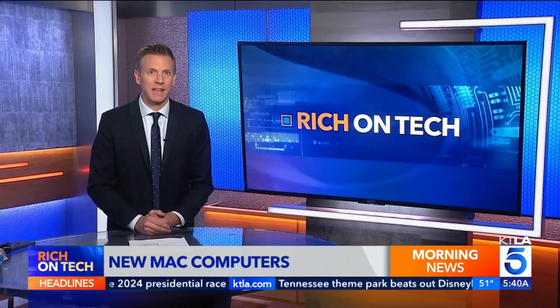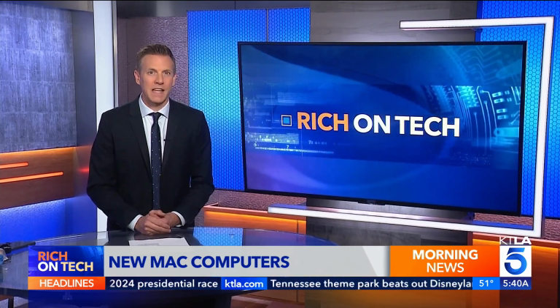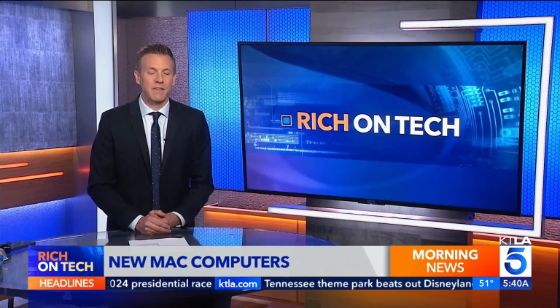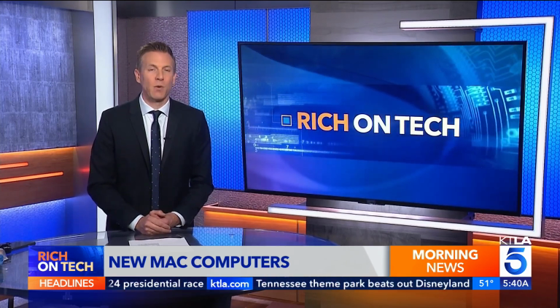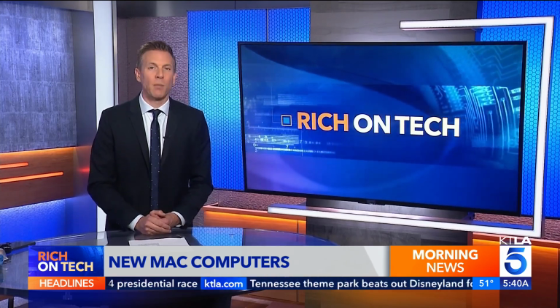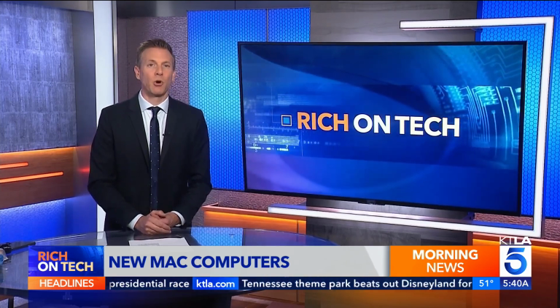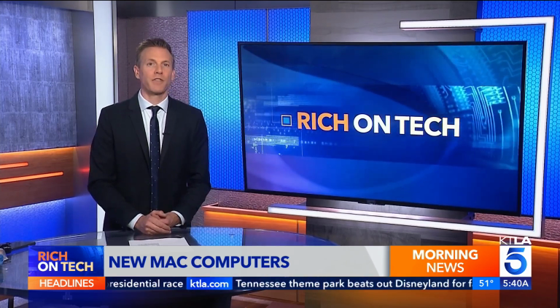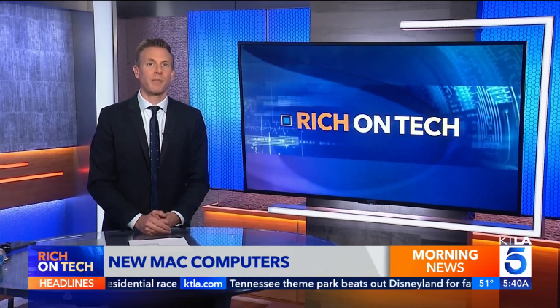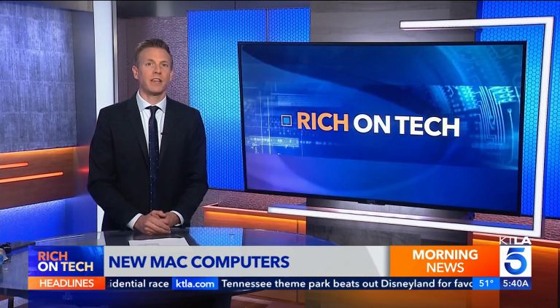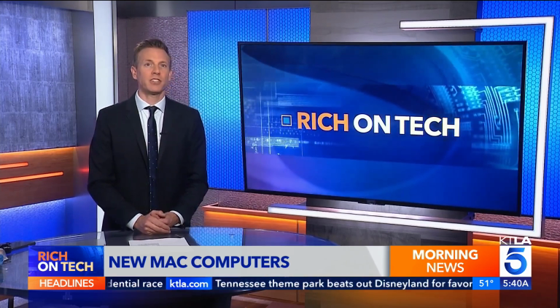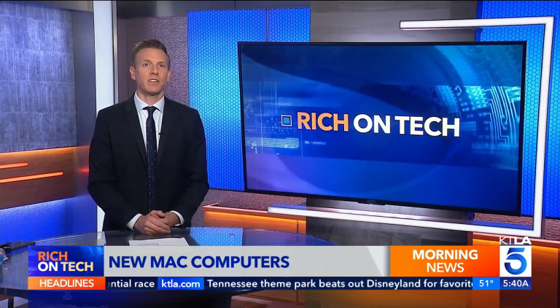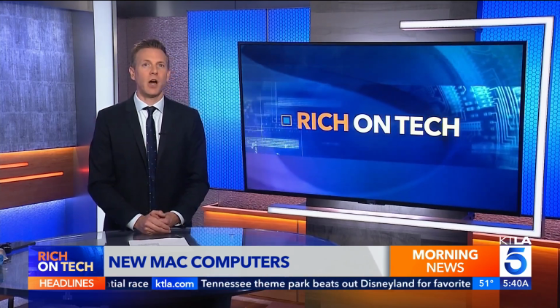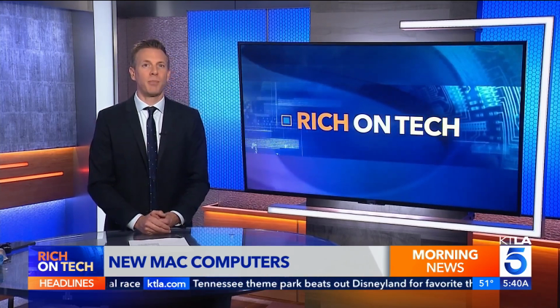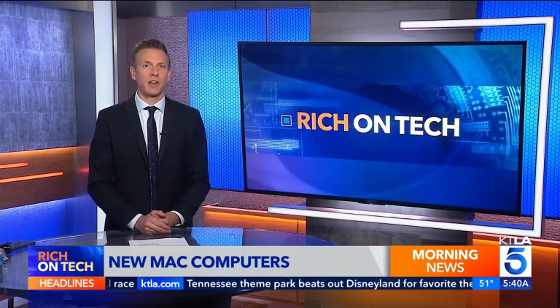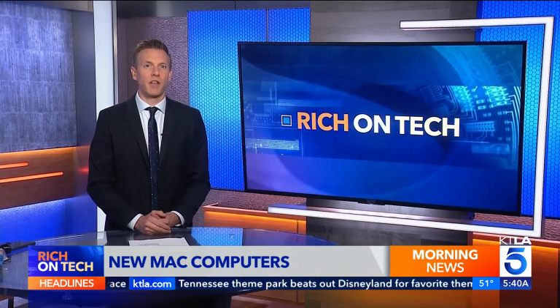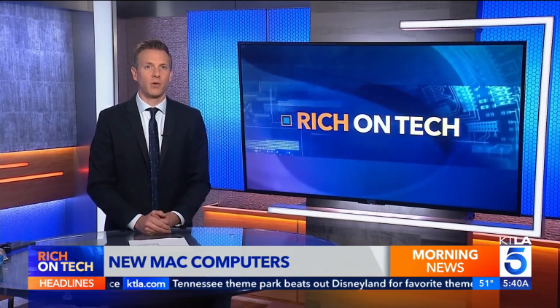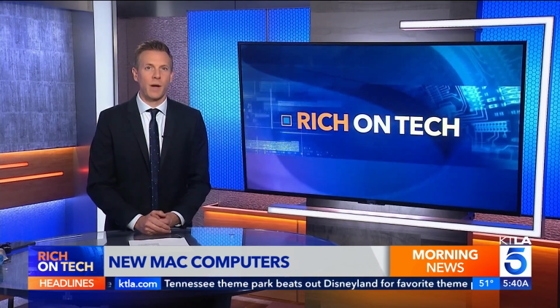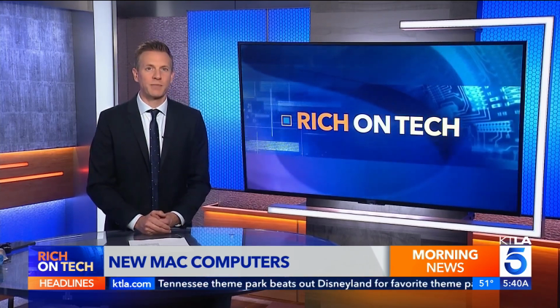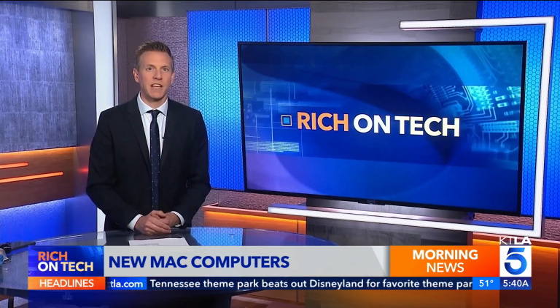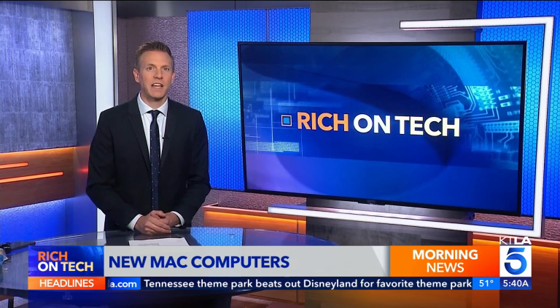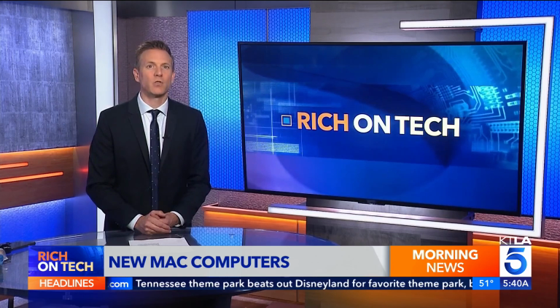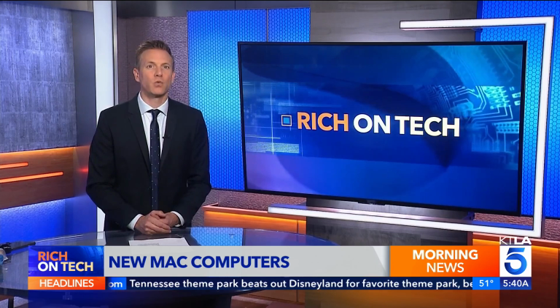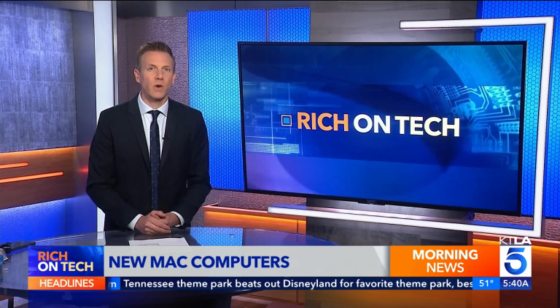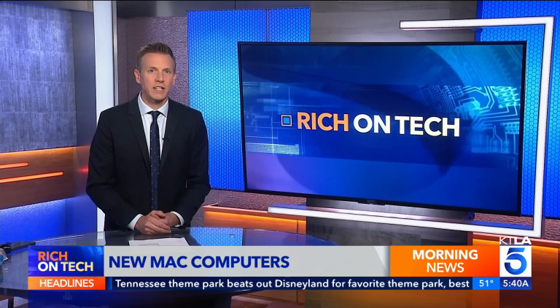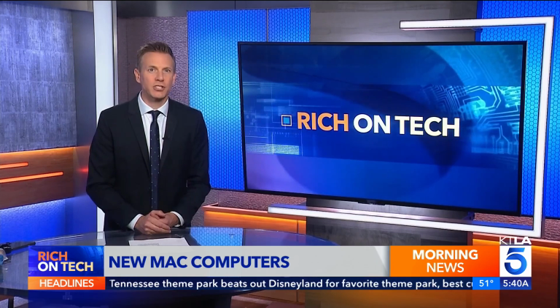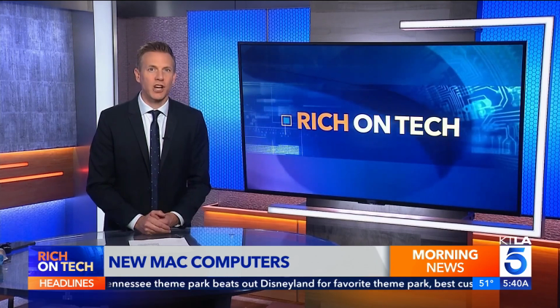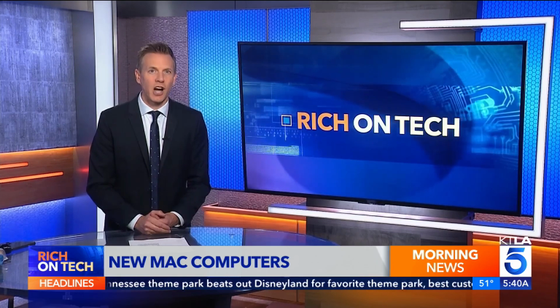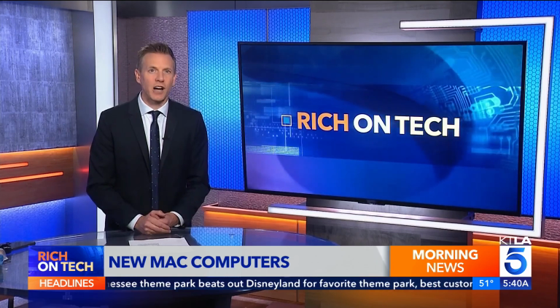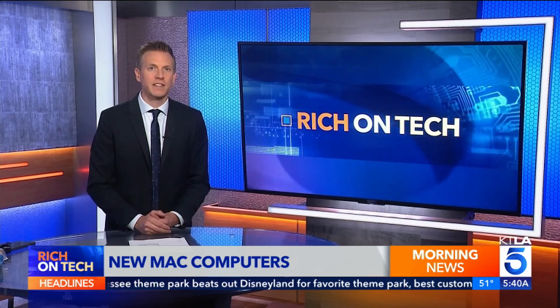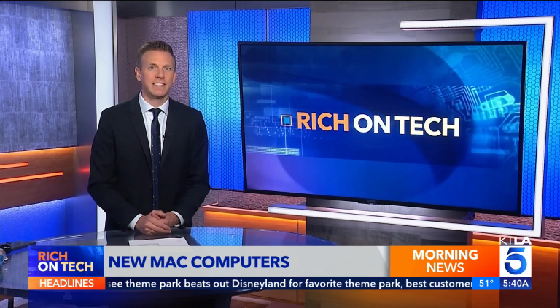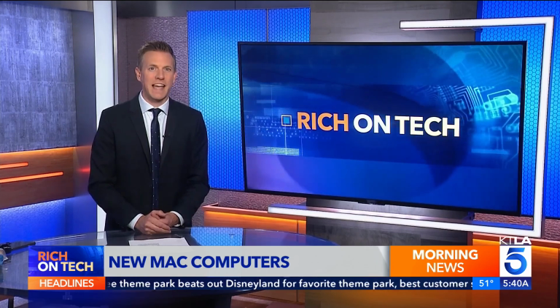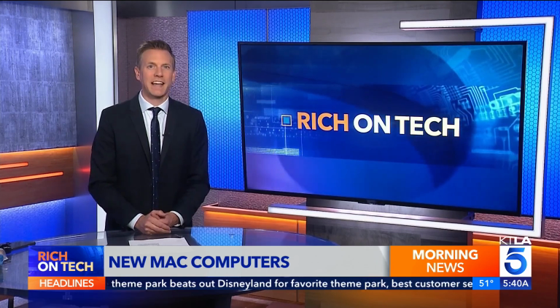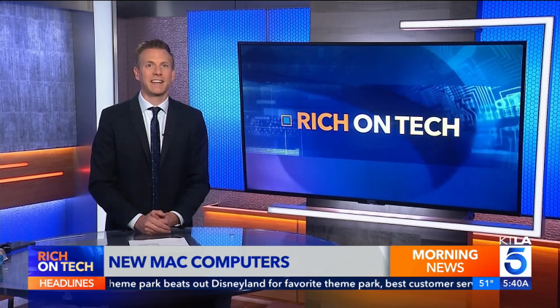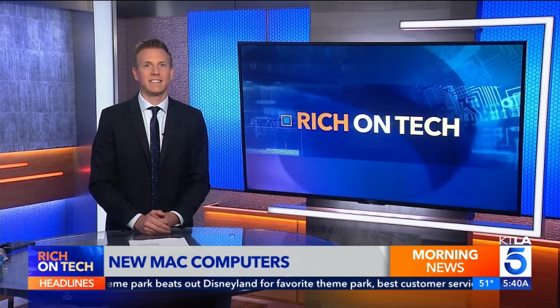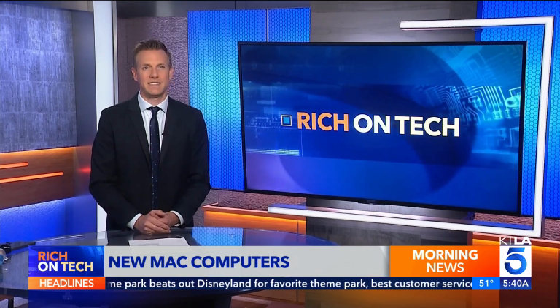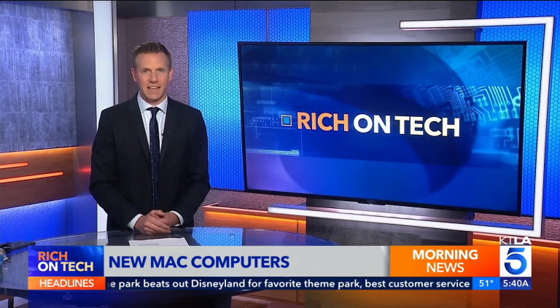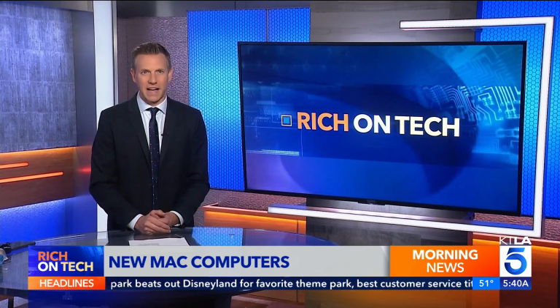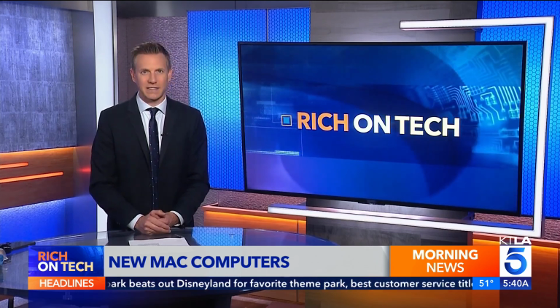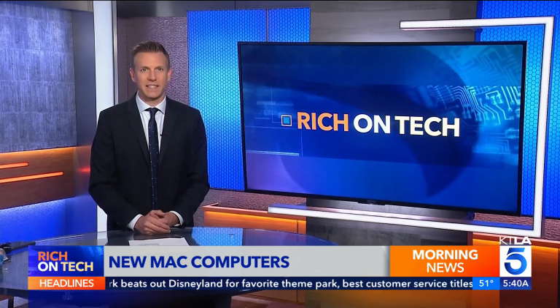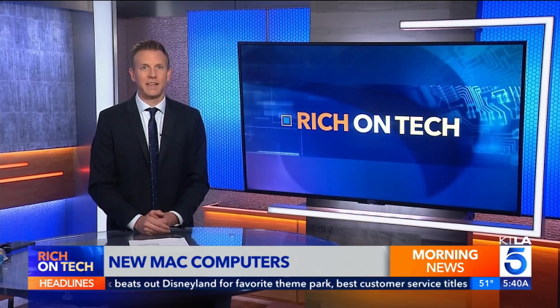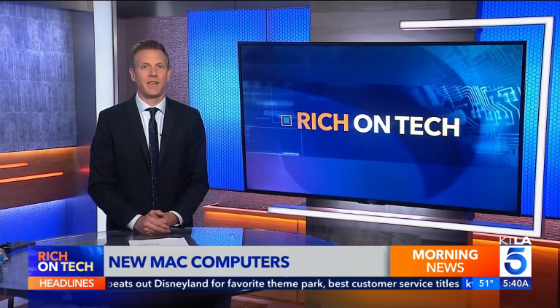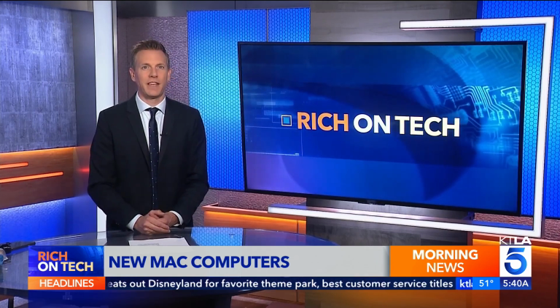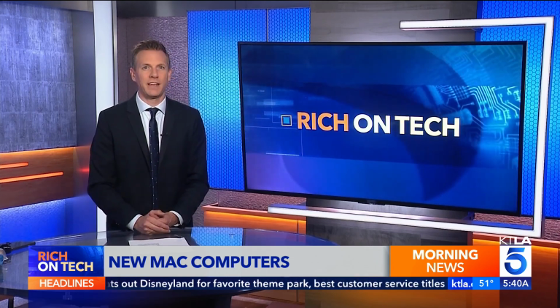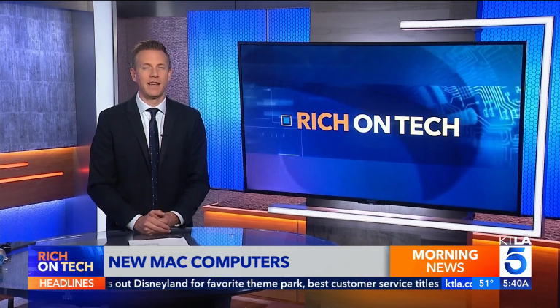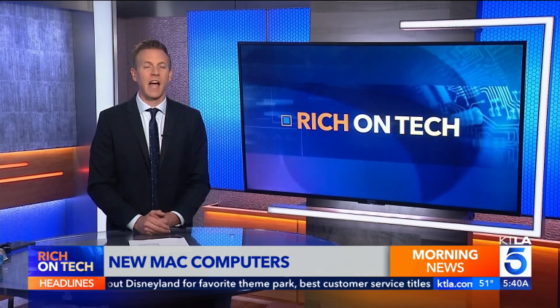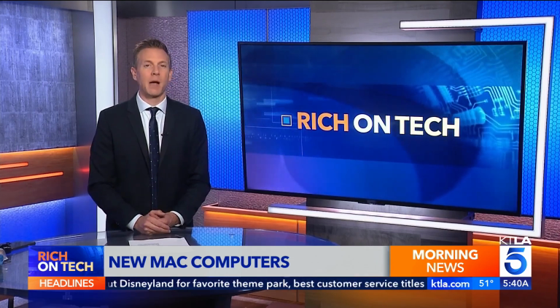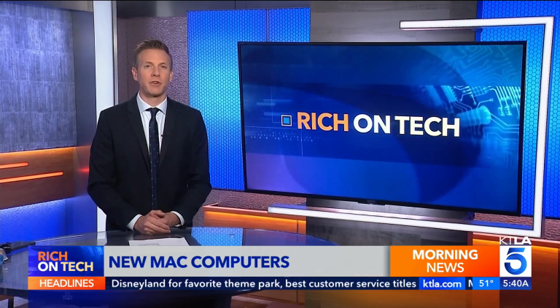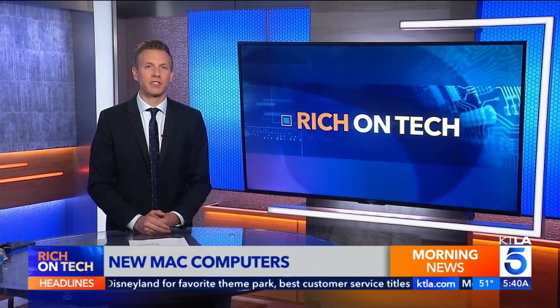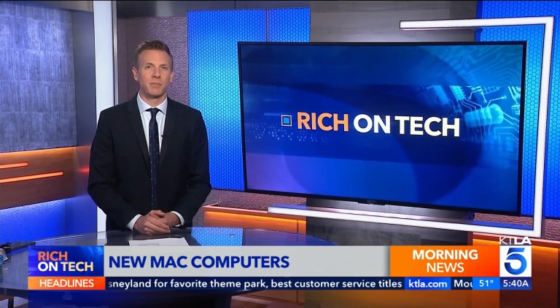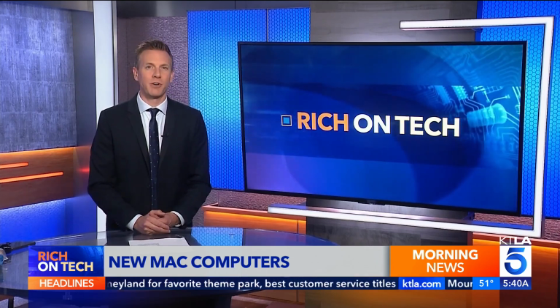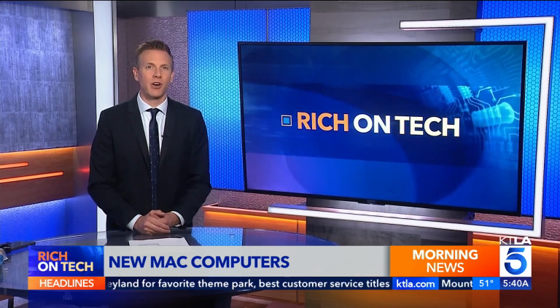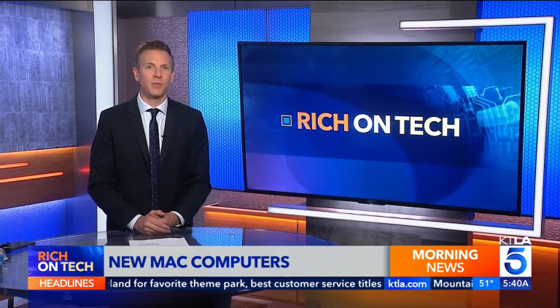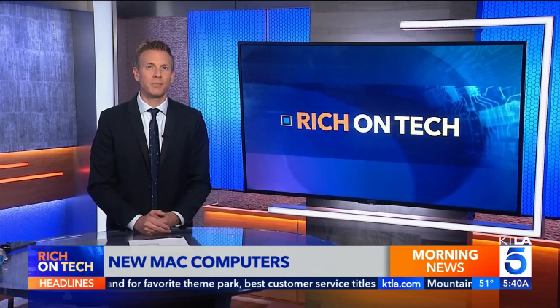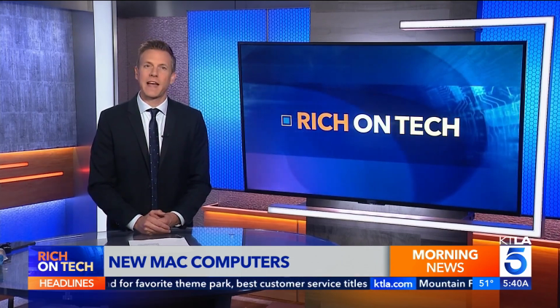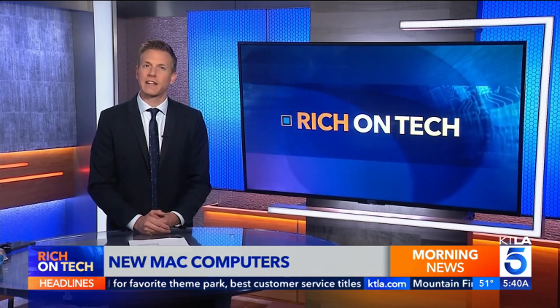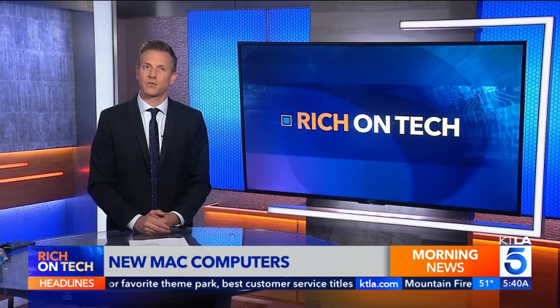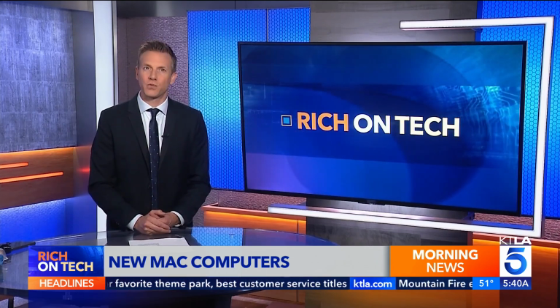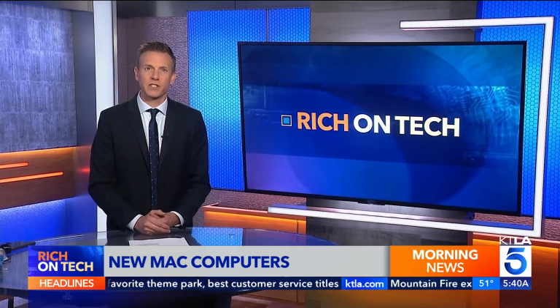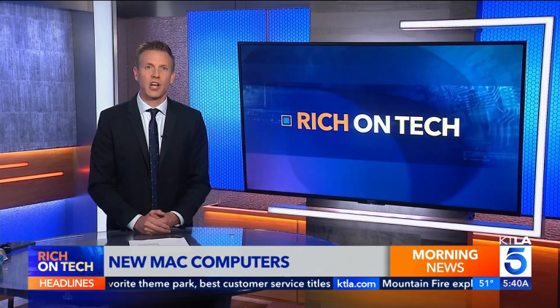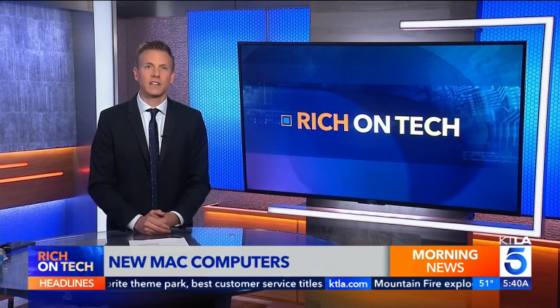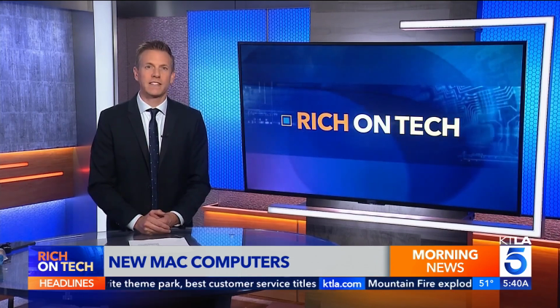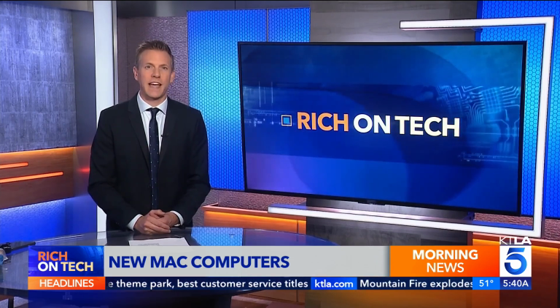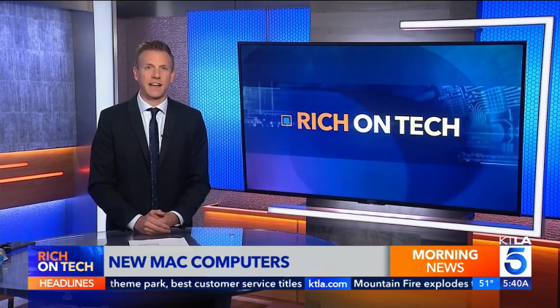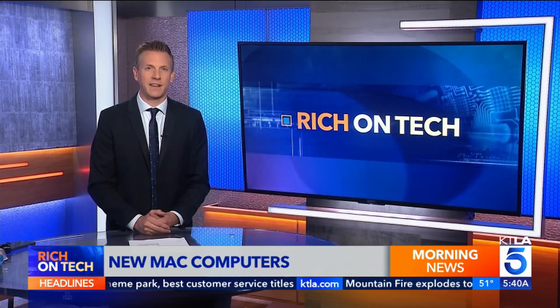If you want more information, I'll put it on the website, richontech.tv. I'm Rich DeMuro. That's Rich on Tech.